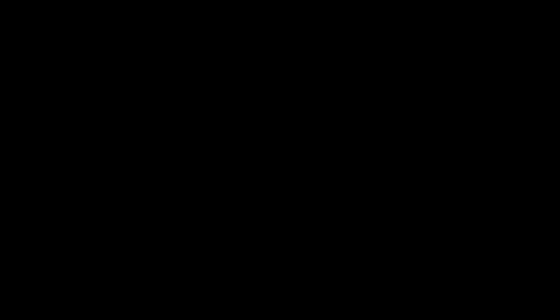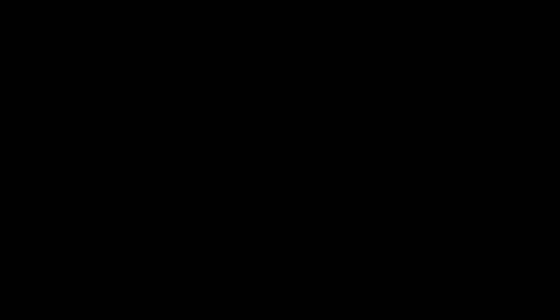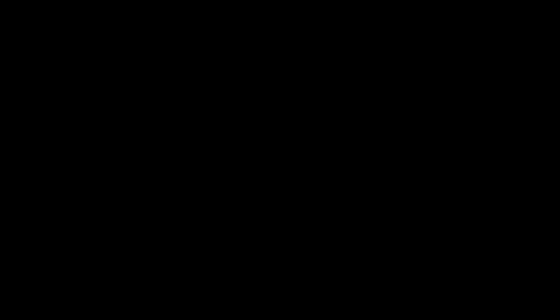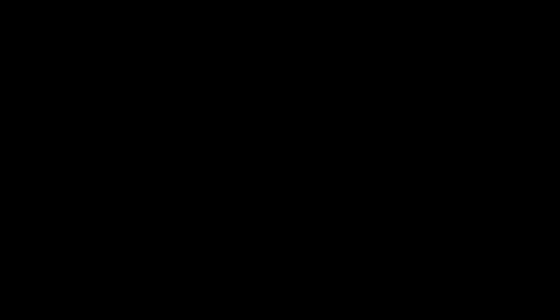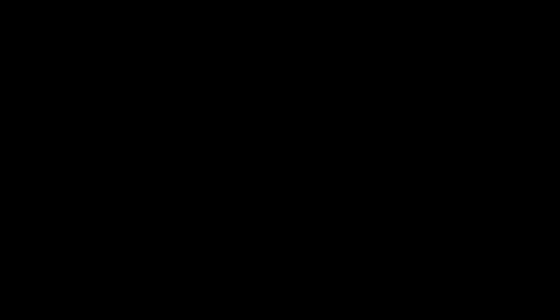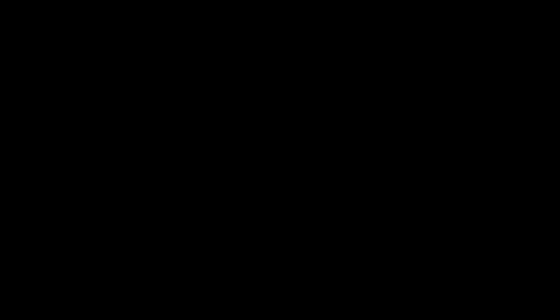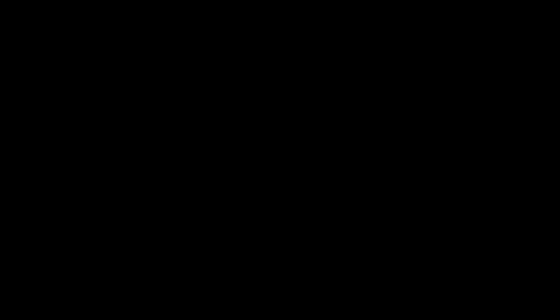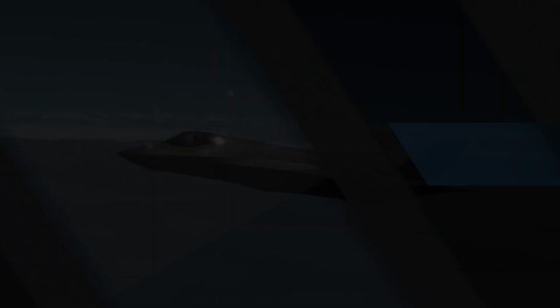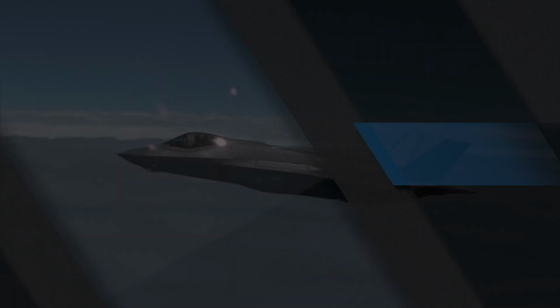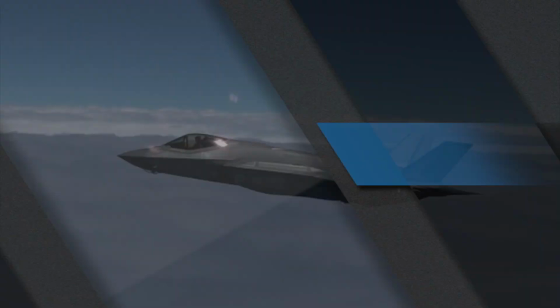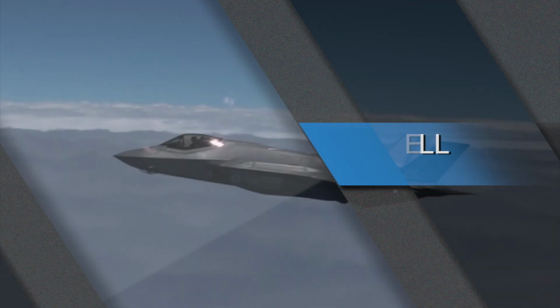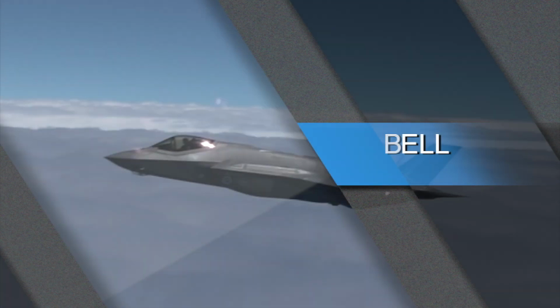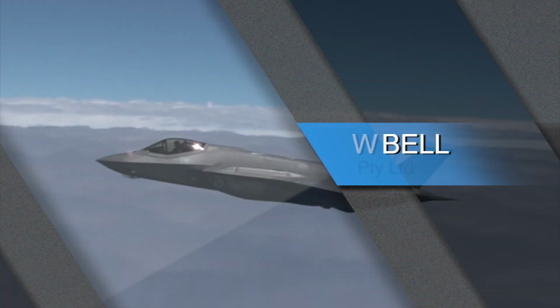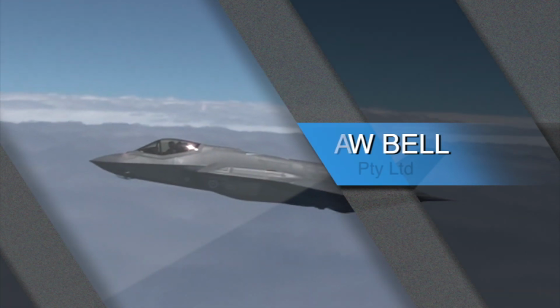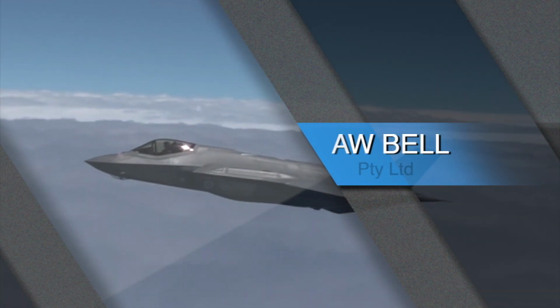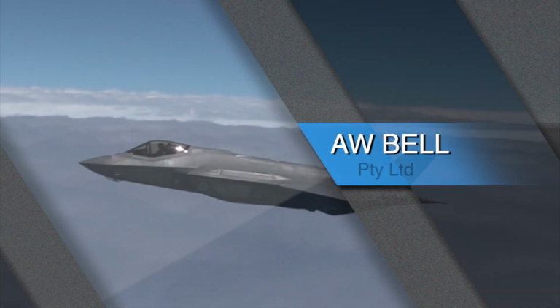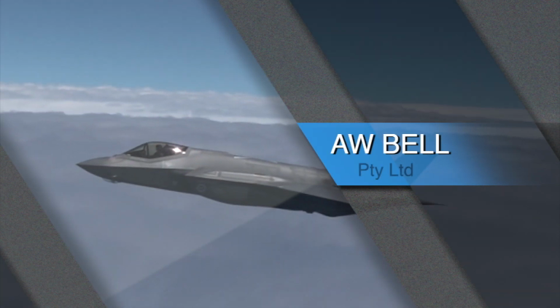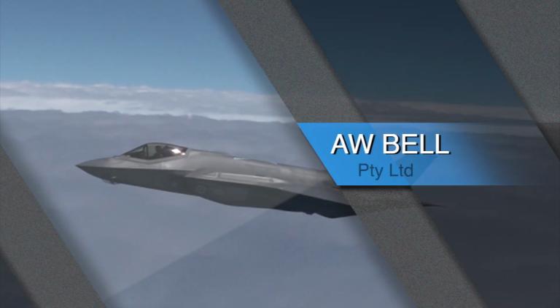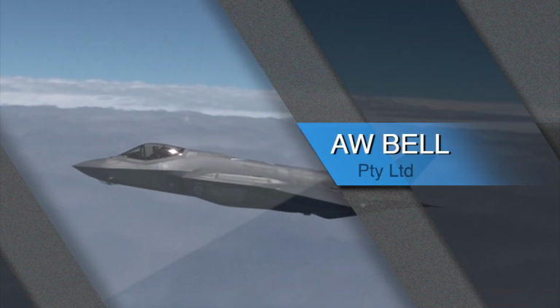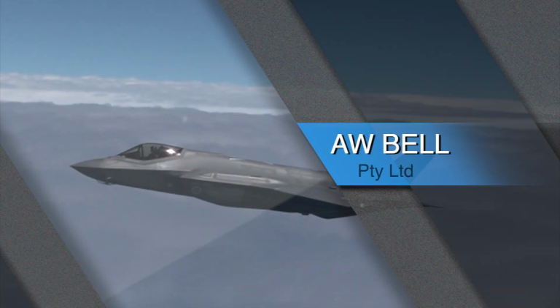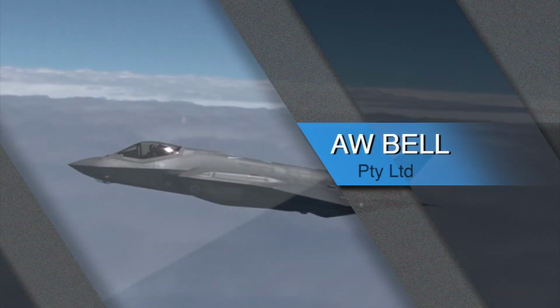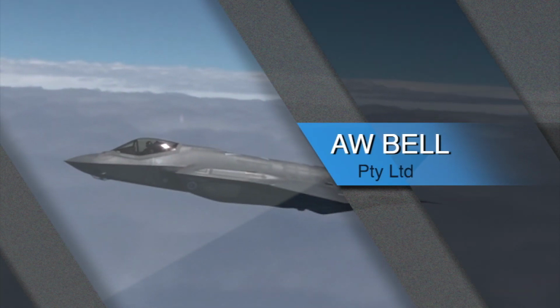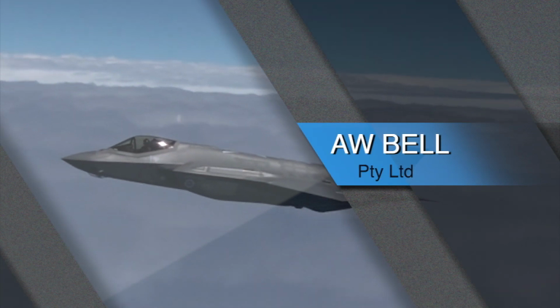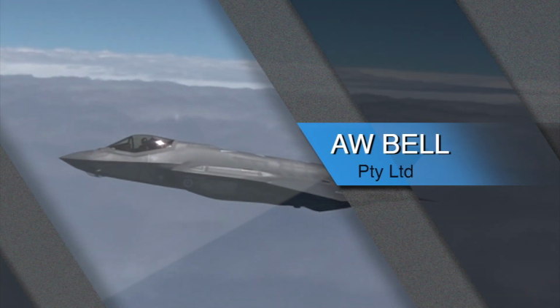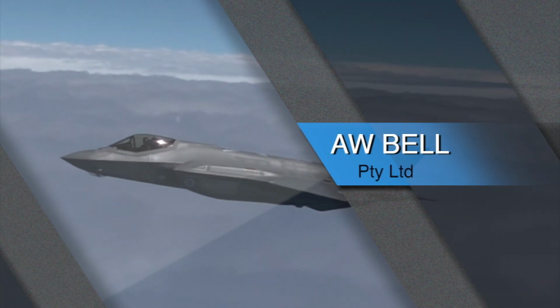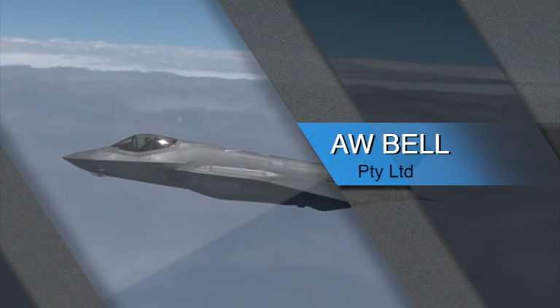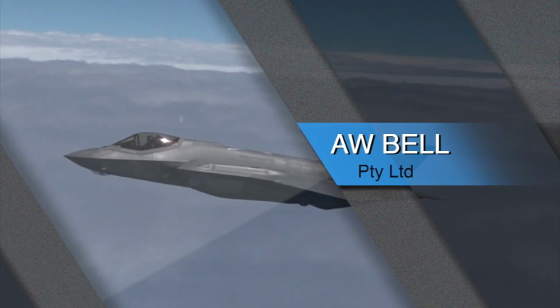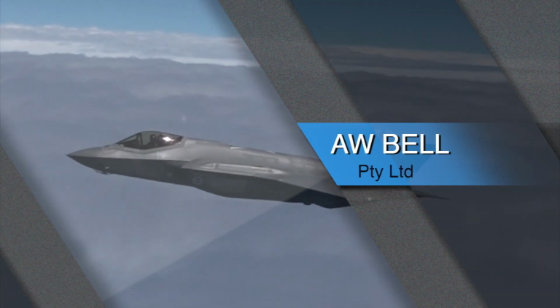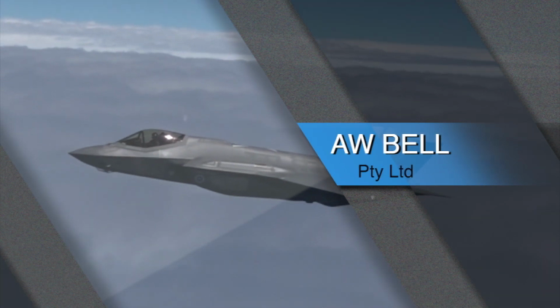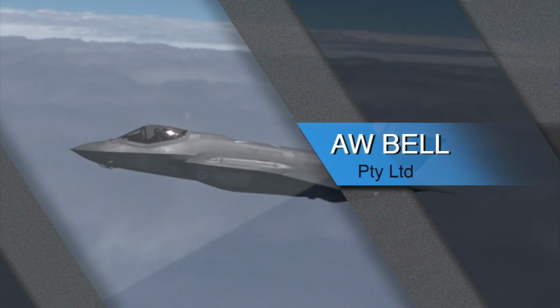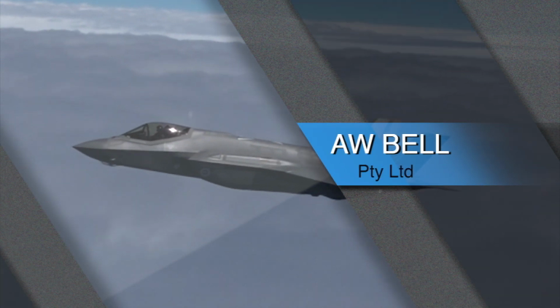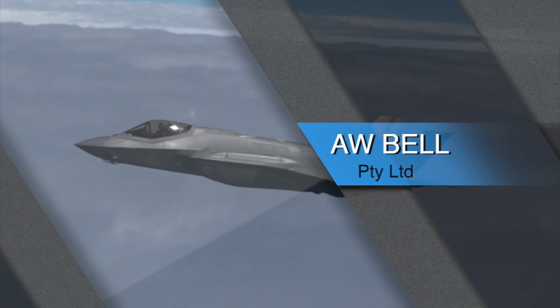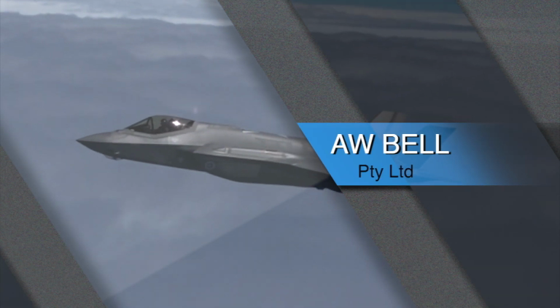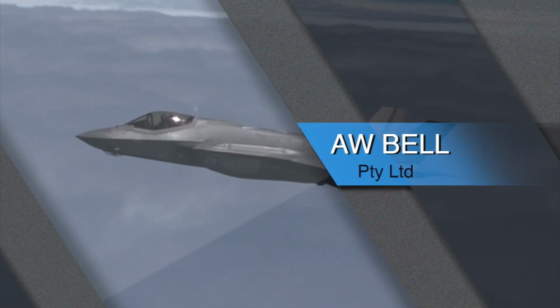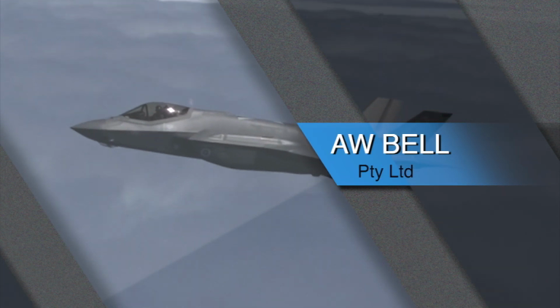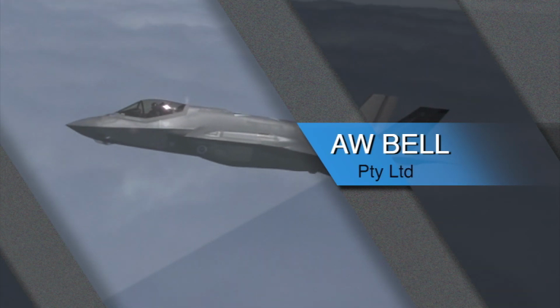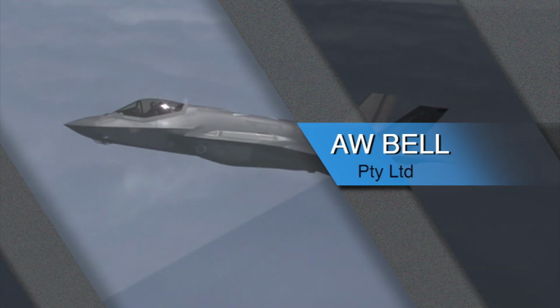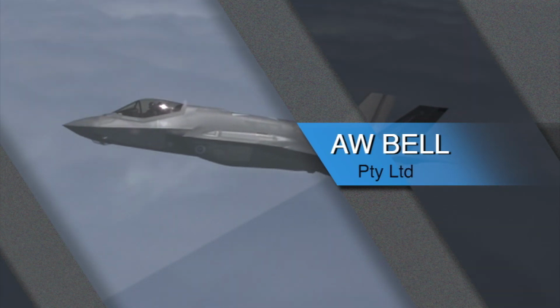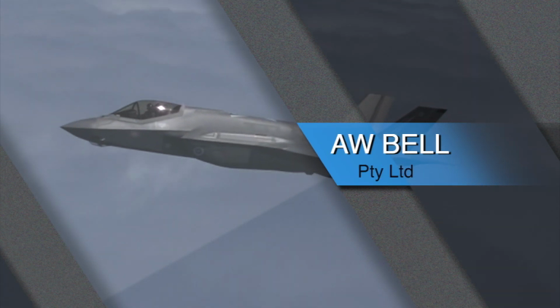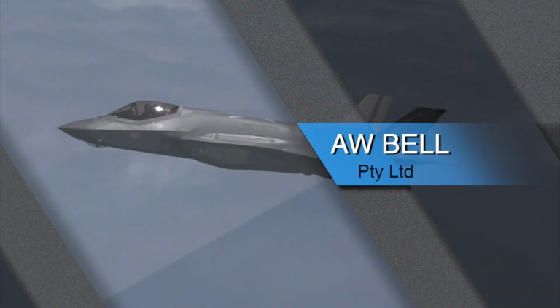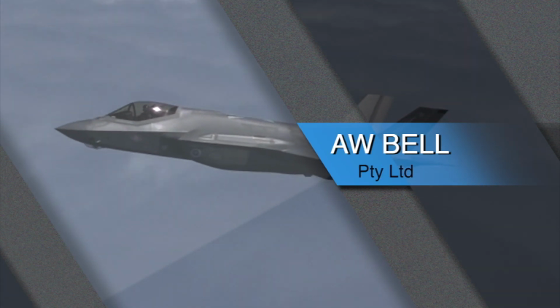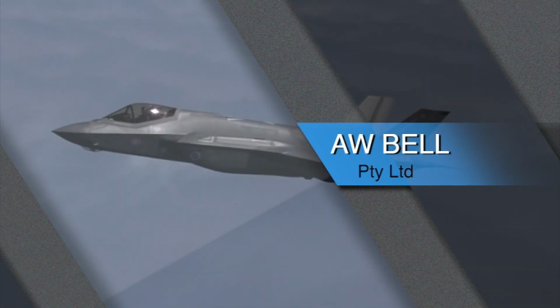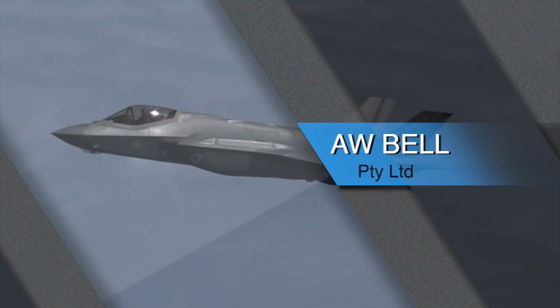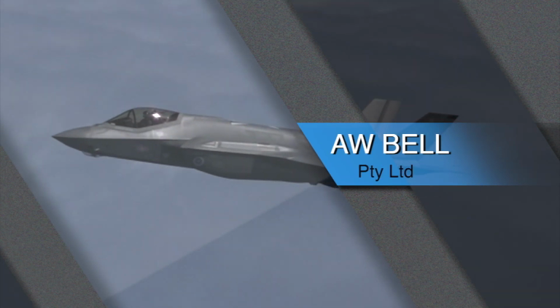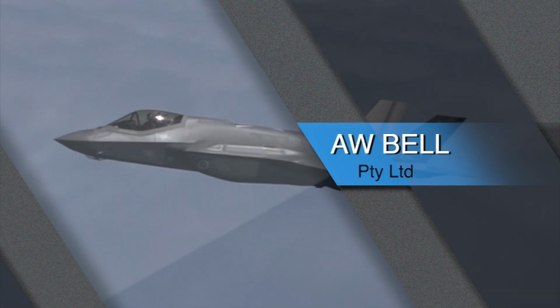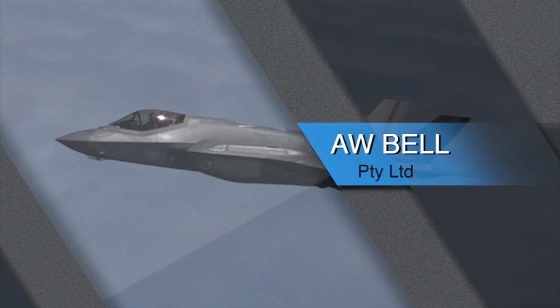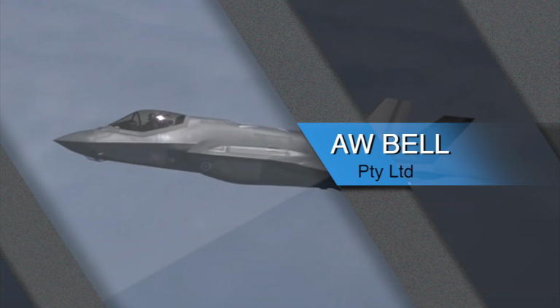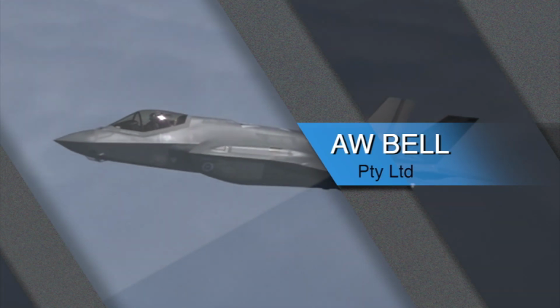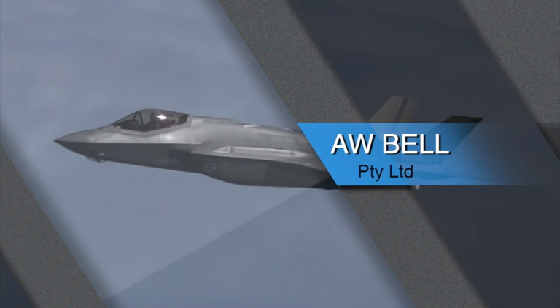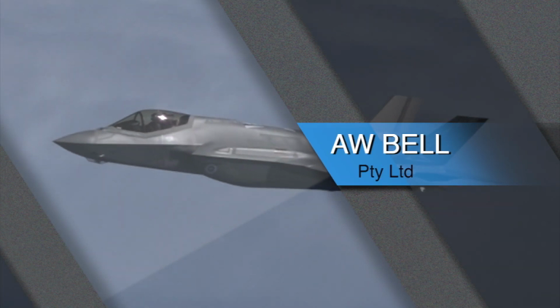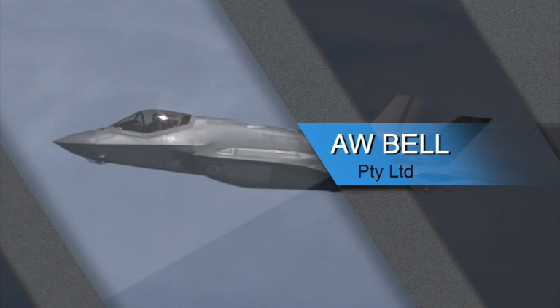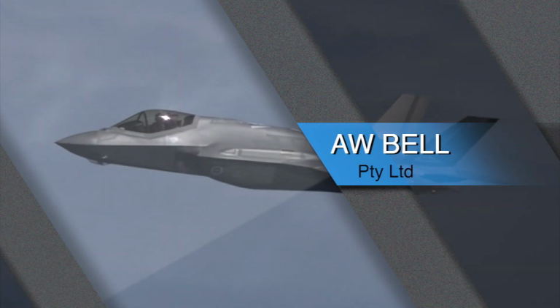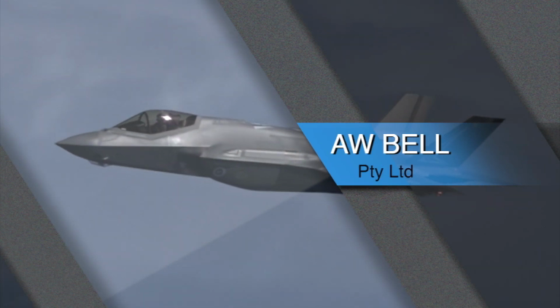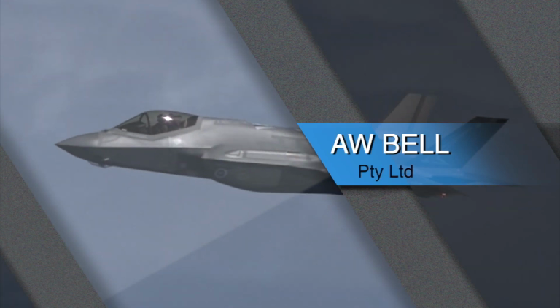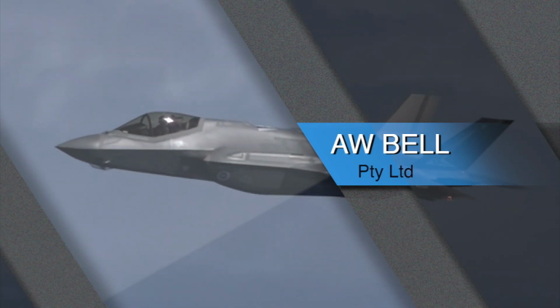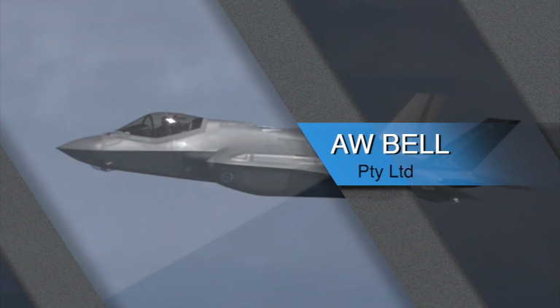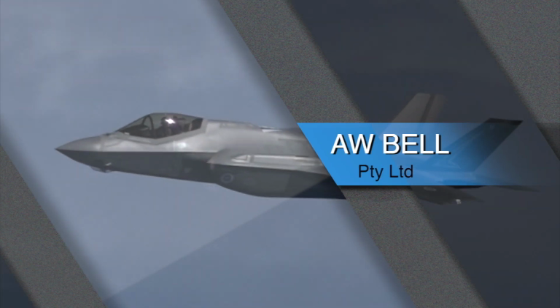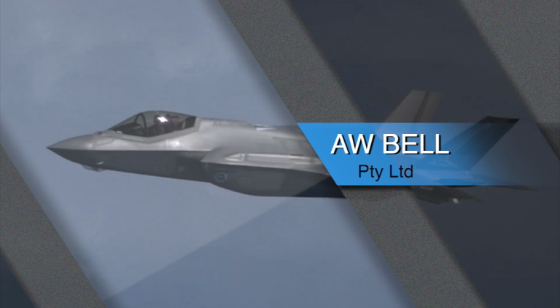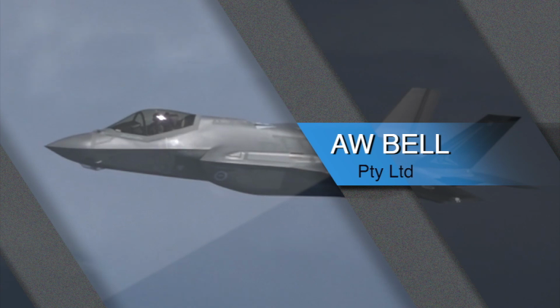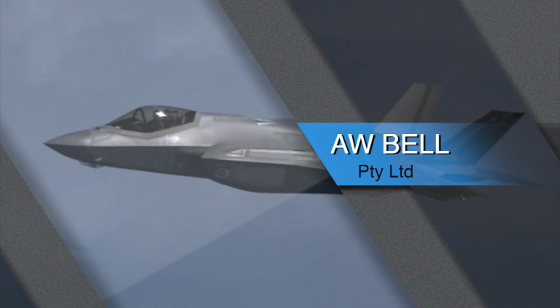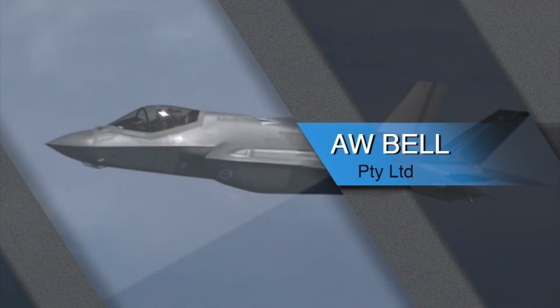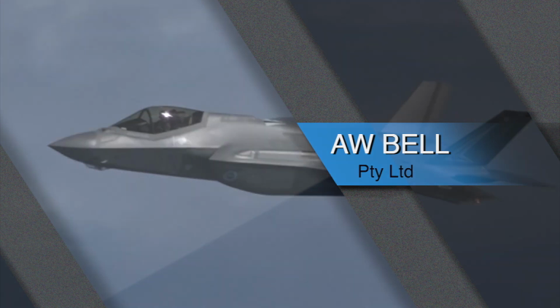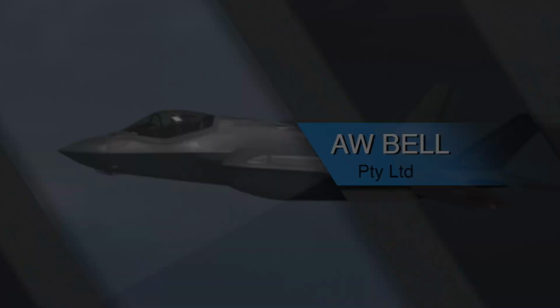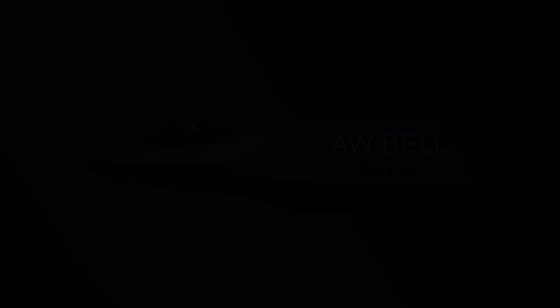A.W. Bell manufactures high-strength aluminium and steel castings for the F-35 program.